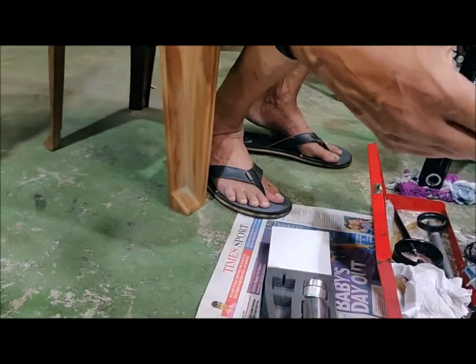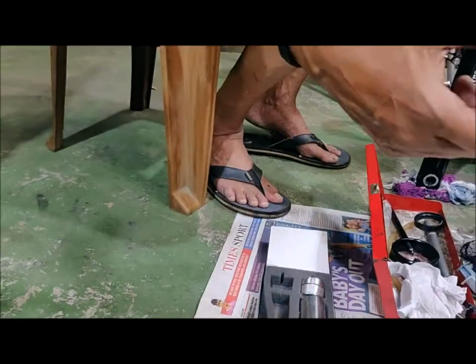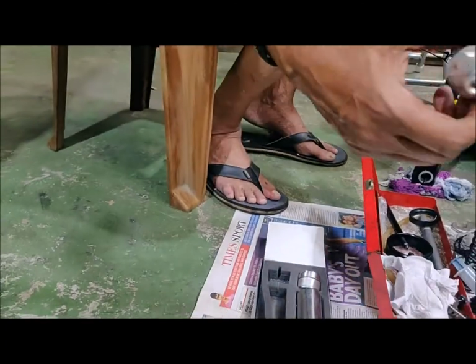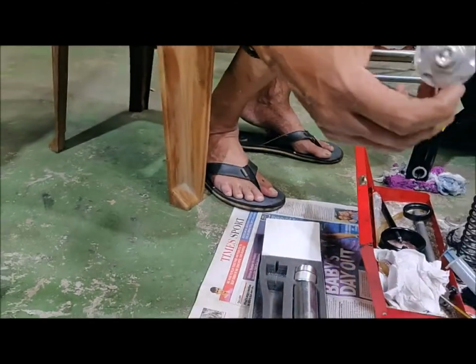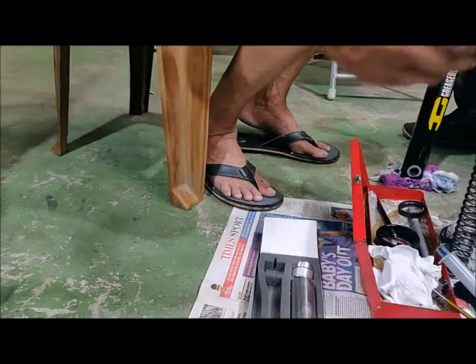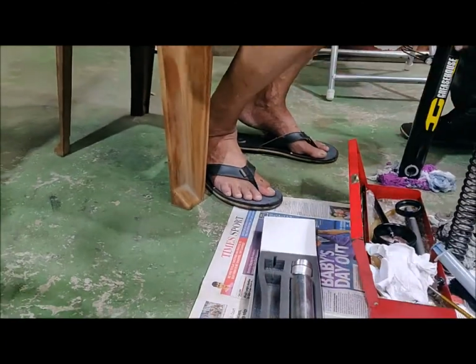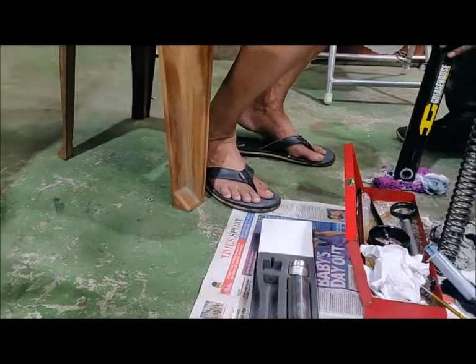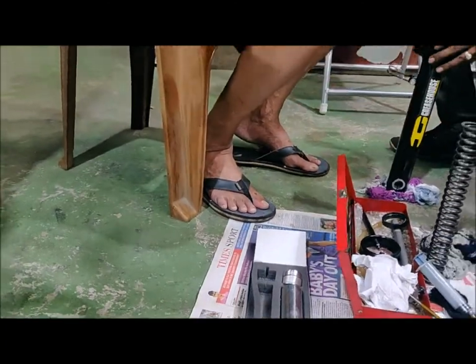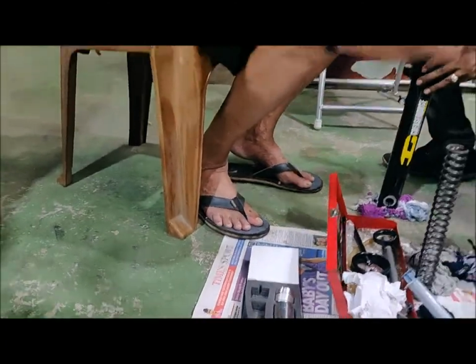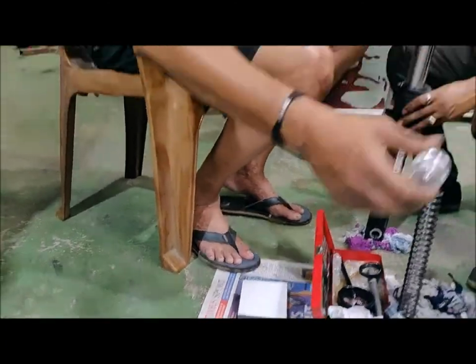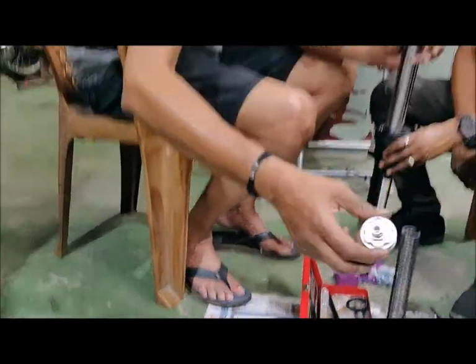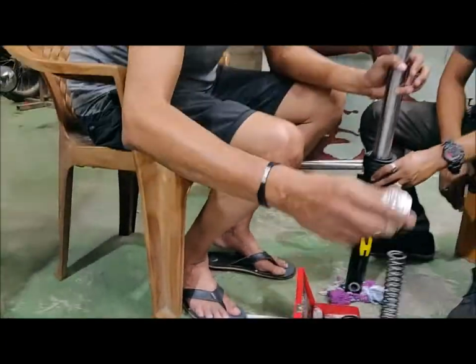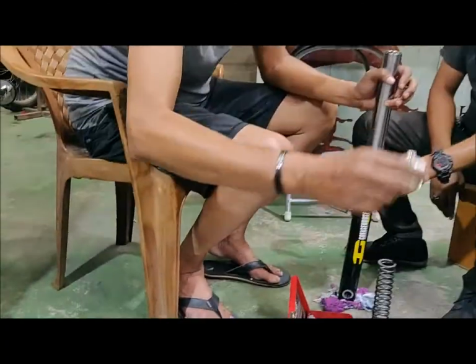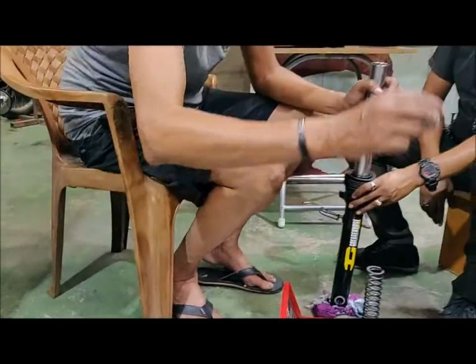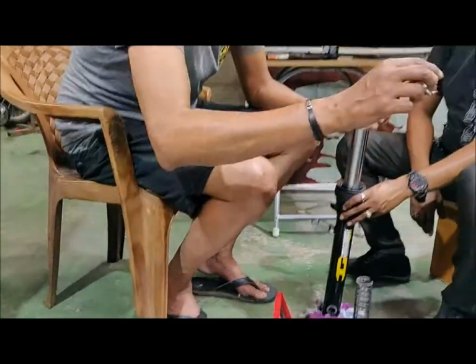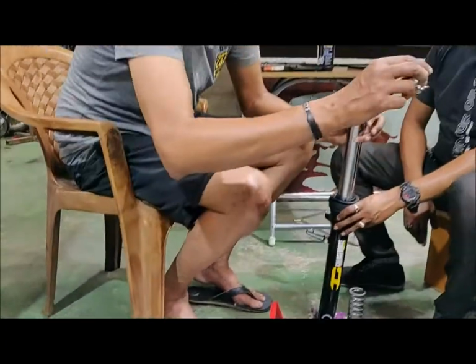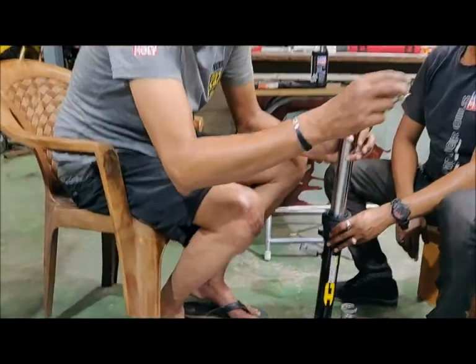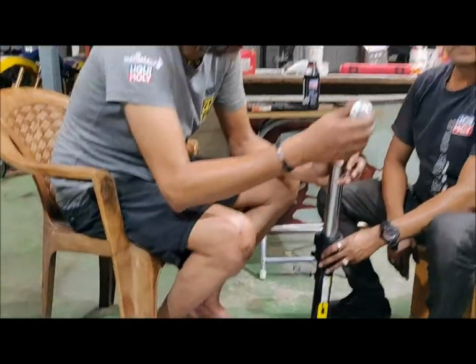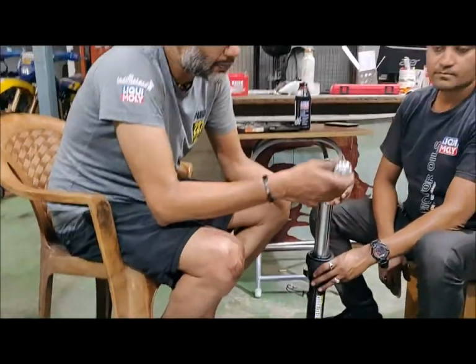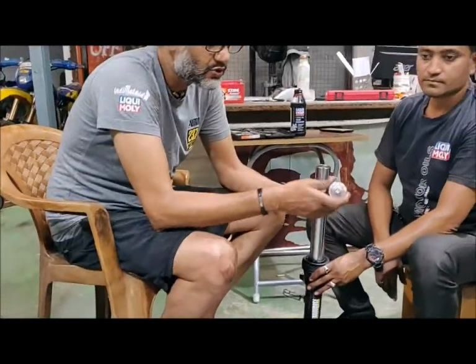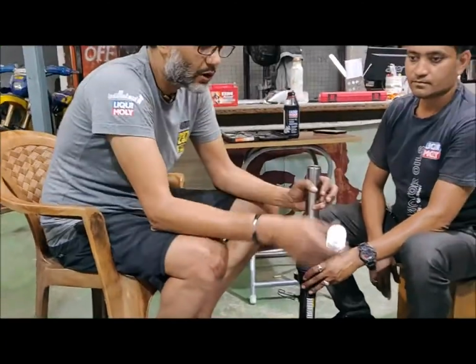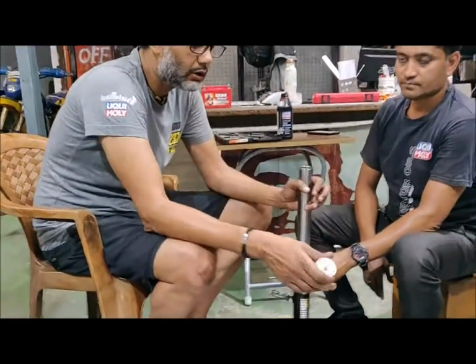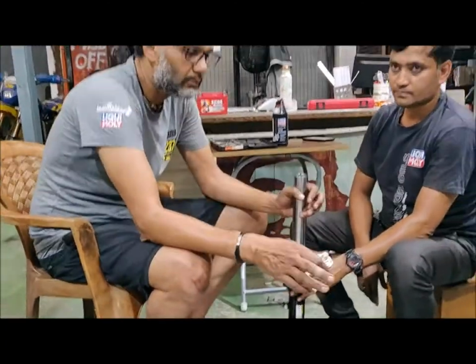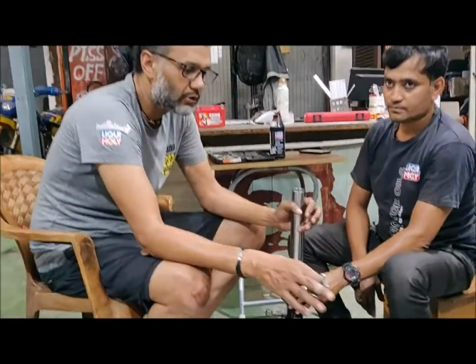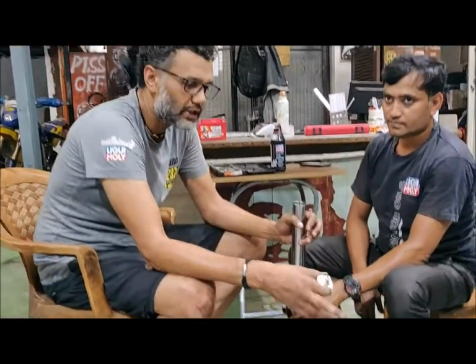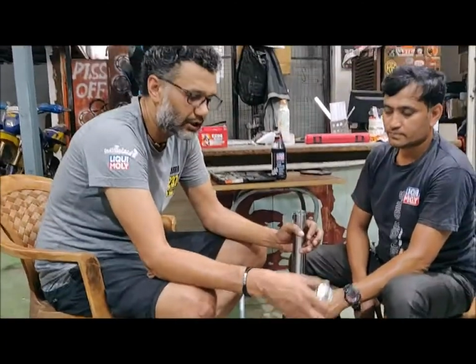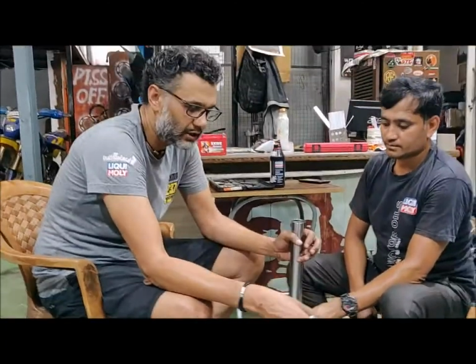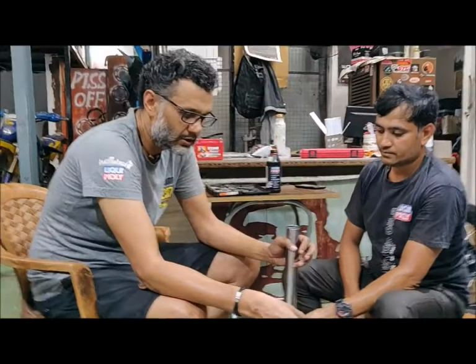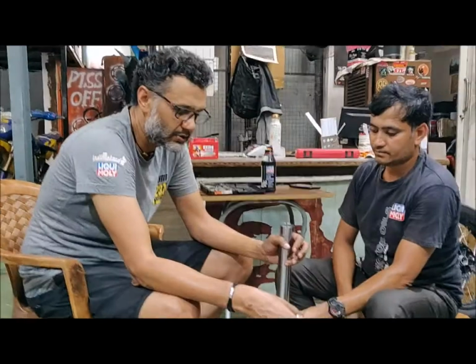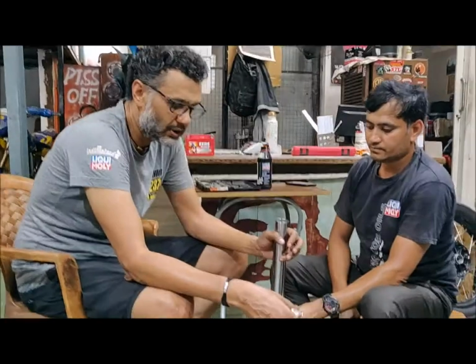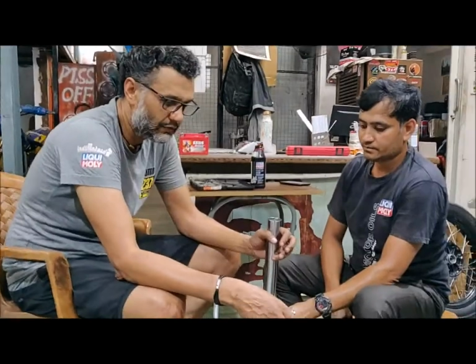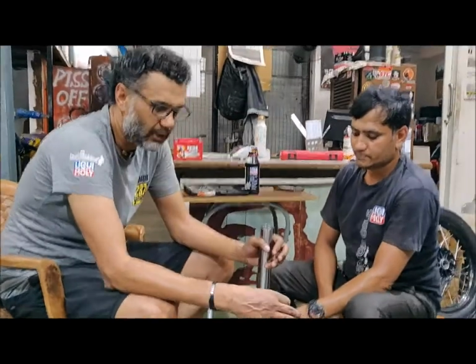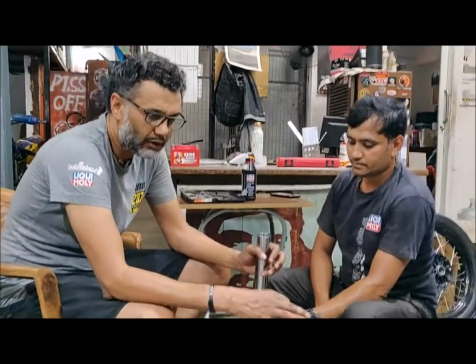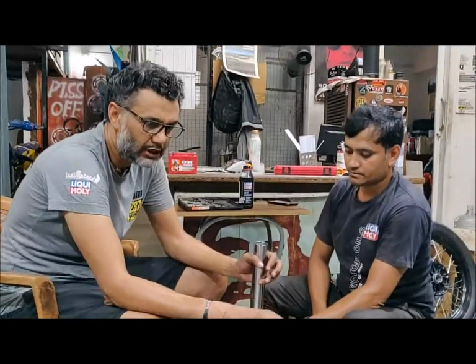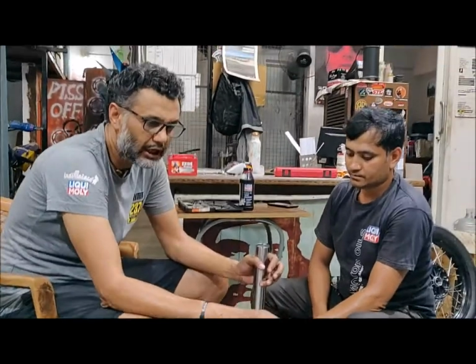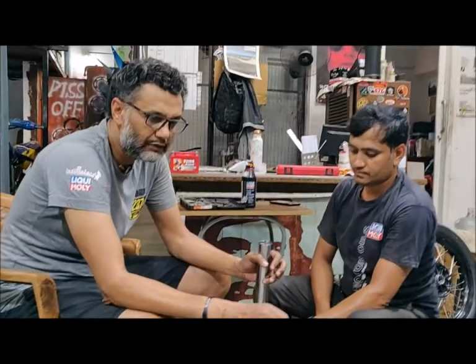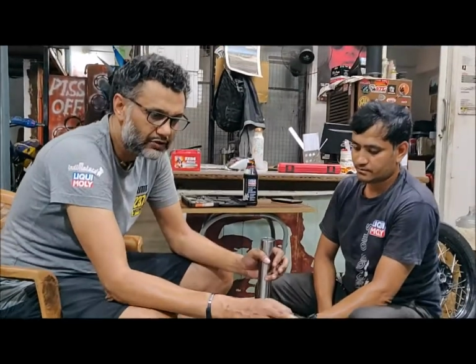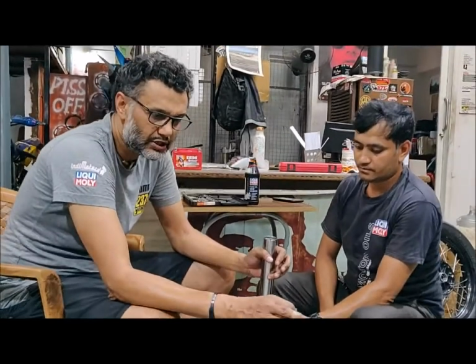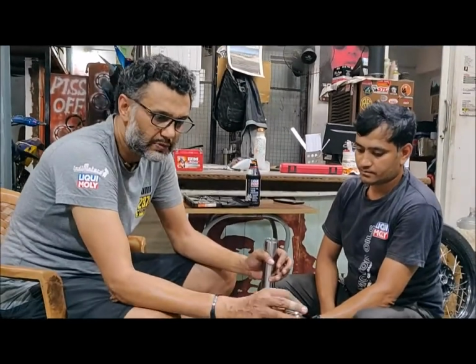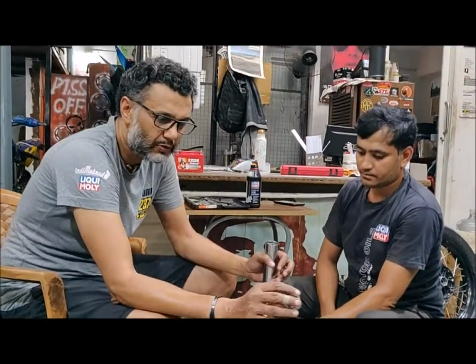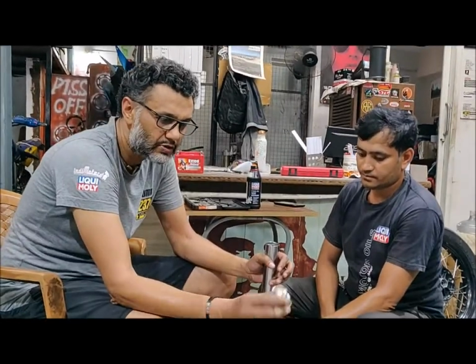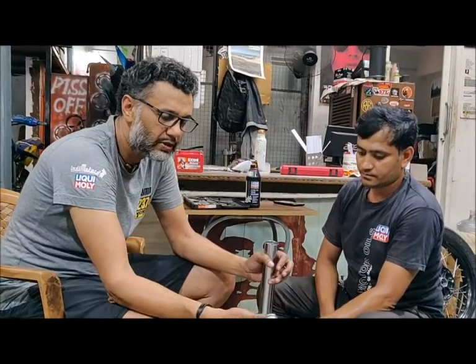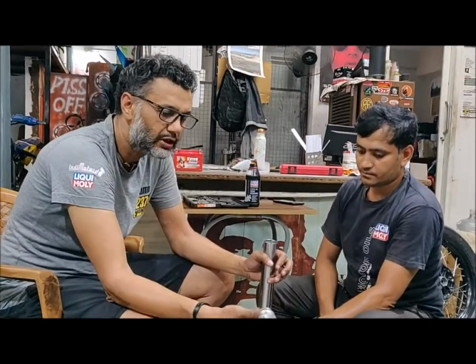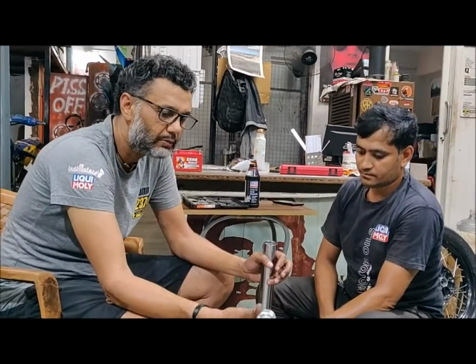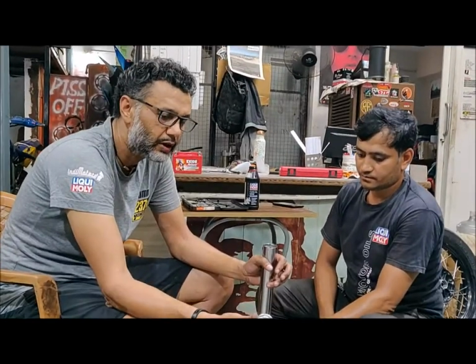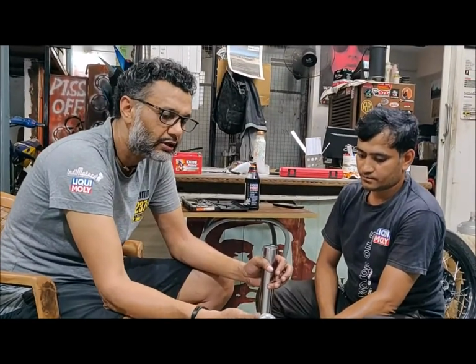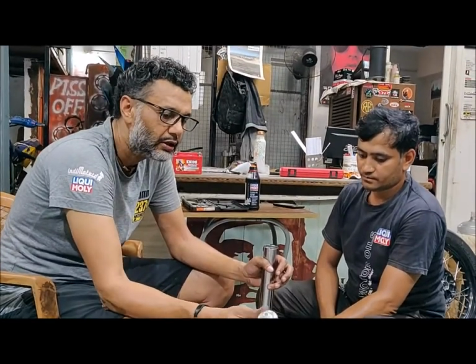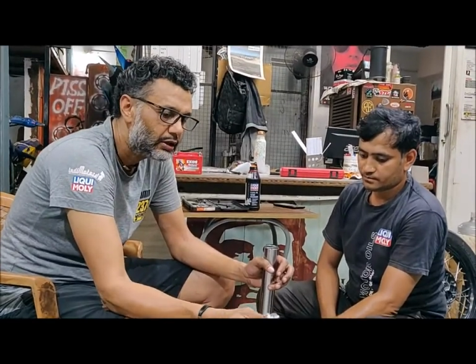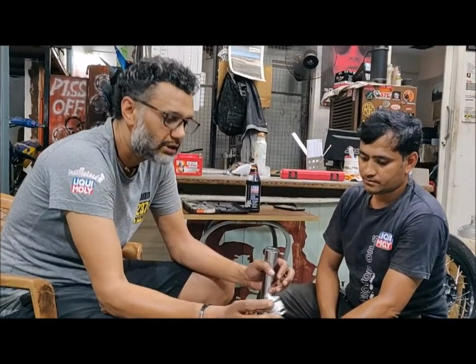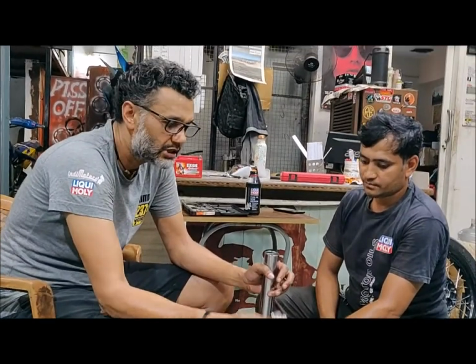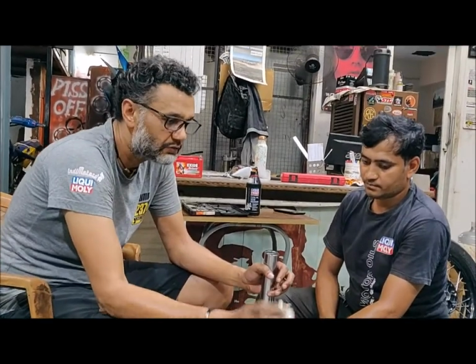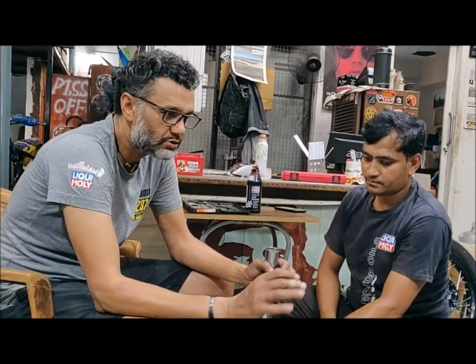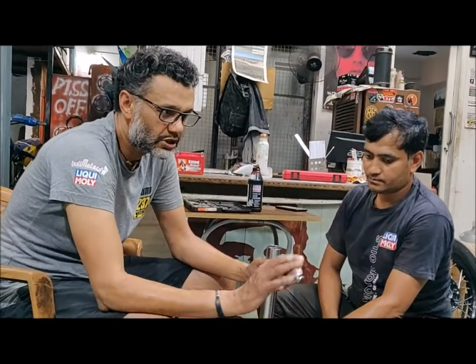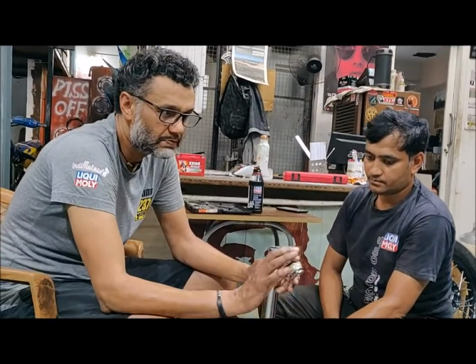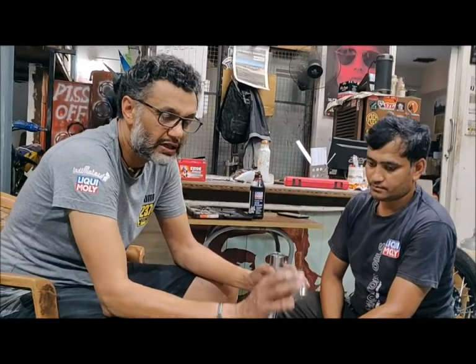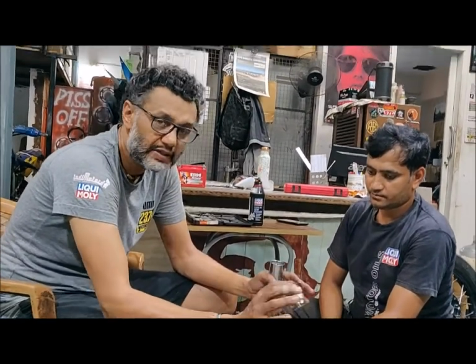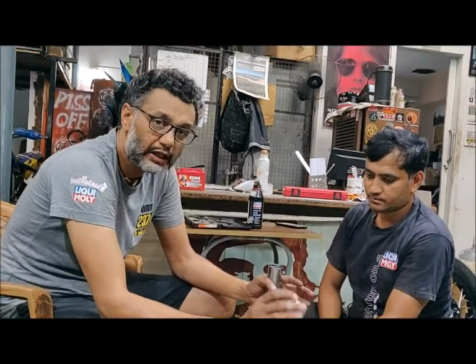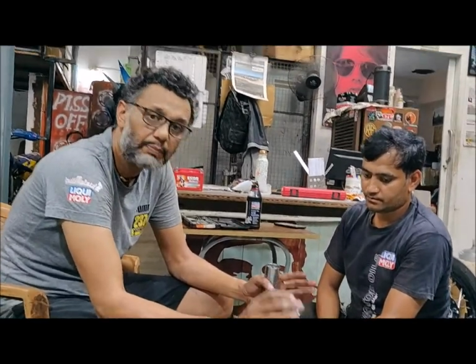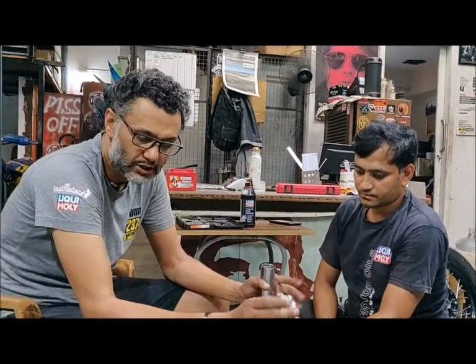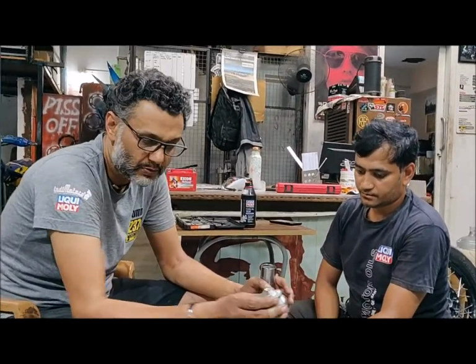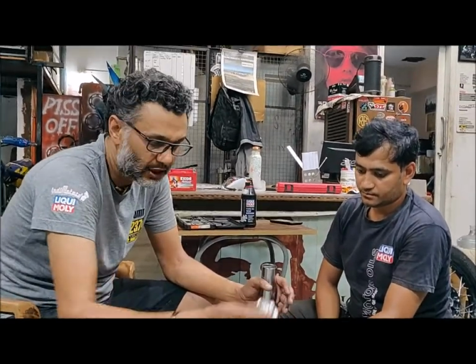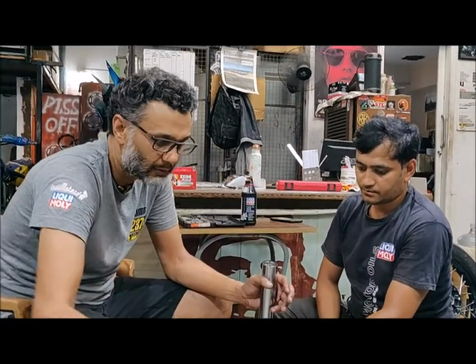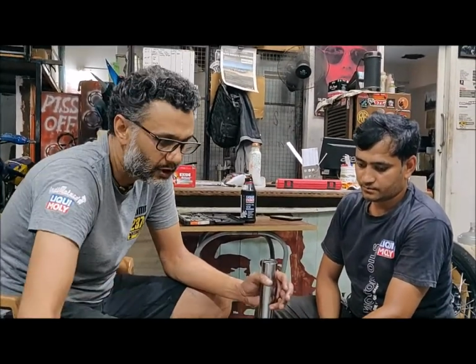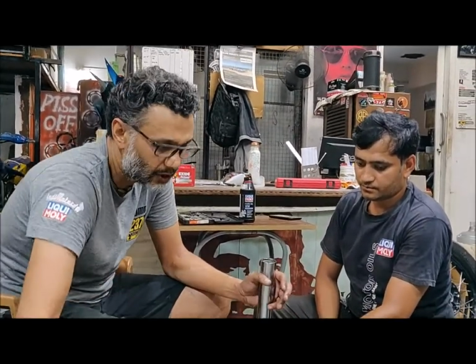You can probably see that what comes stock on the motorcycle is without any kind of adjustment possibility, but this YSS kit gives you just basic adjustment capability.